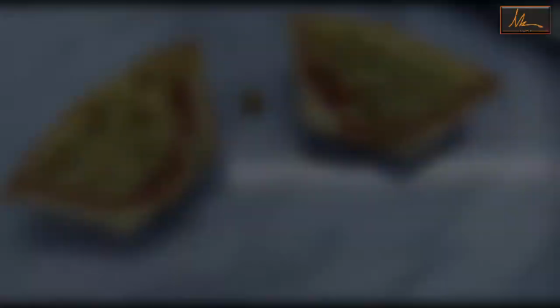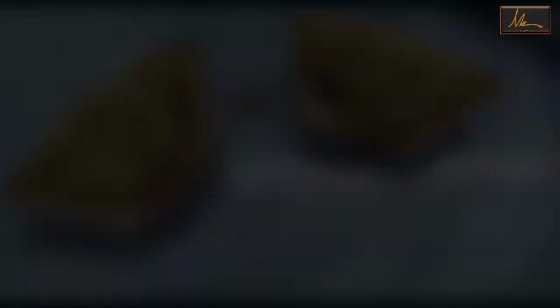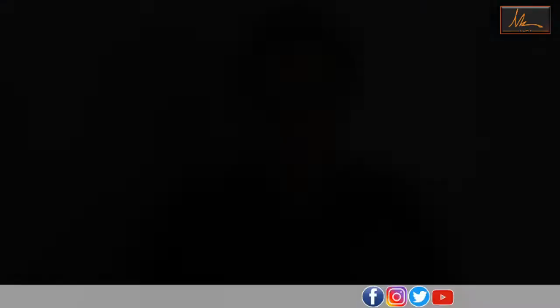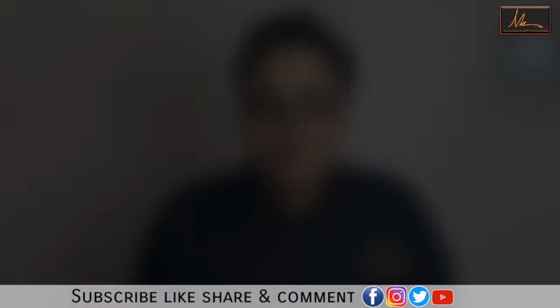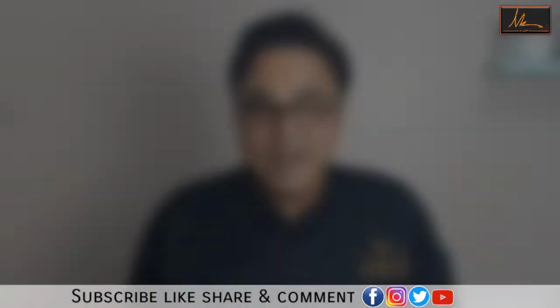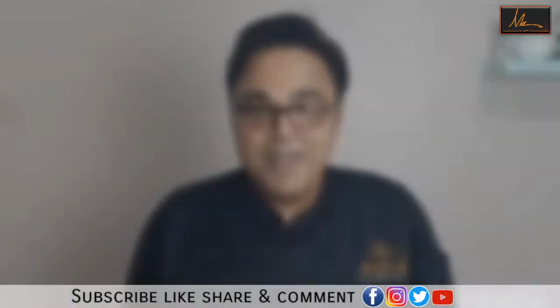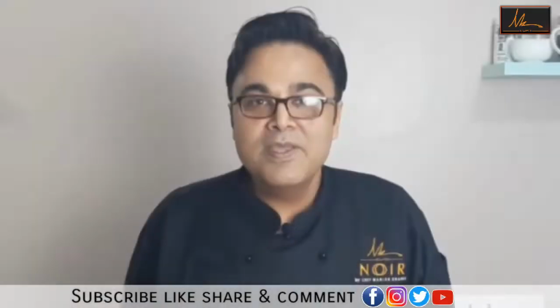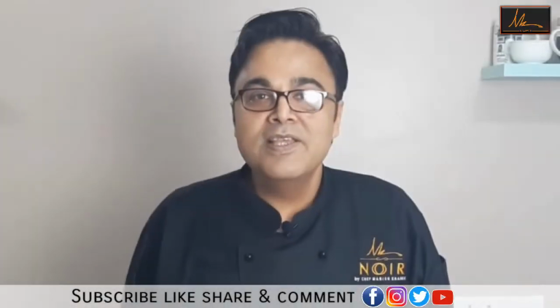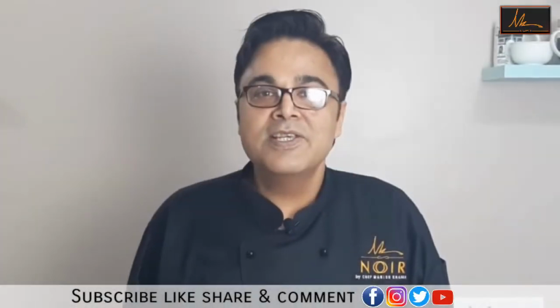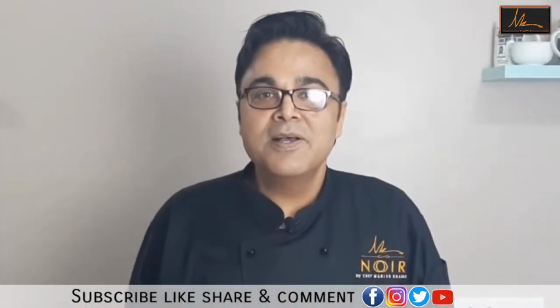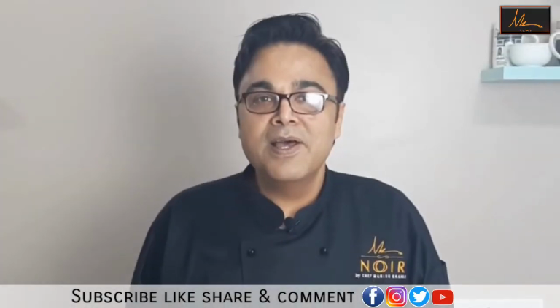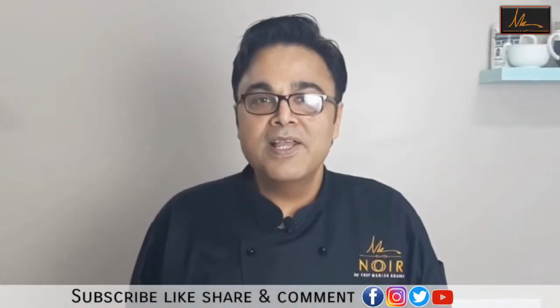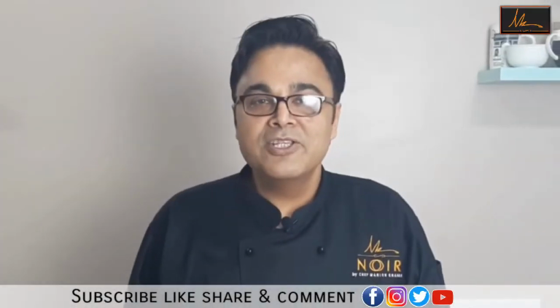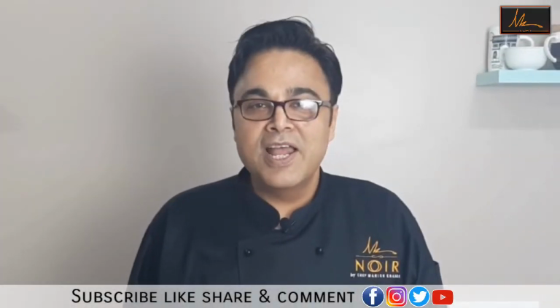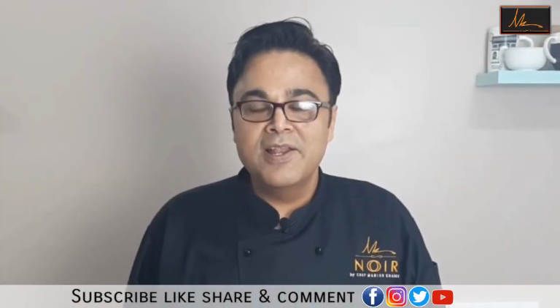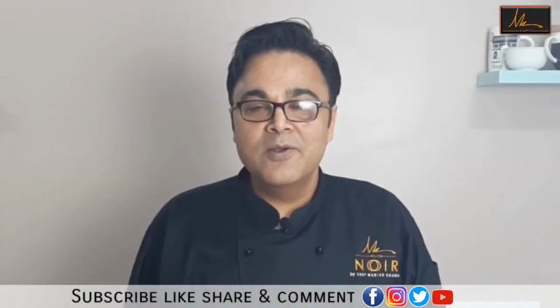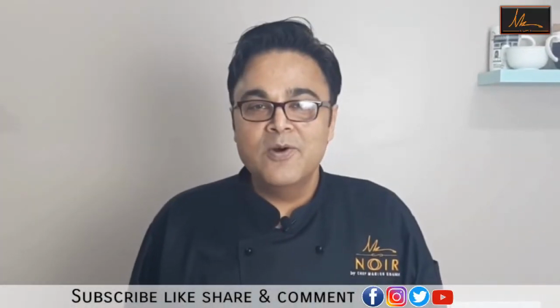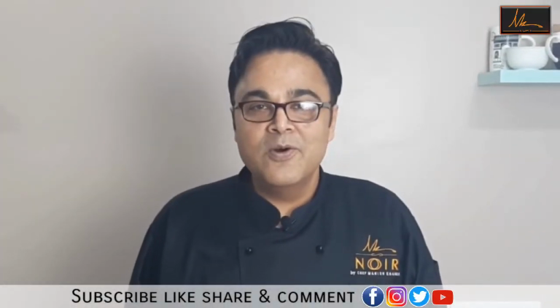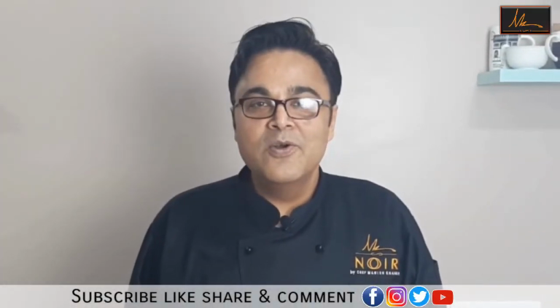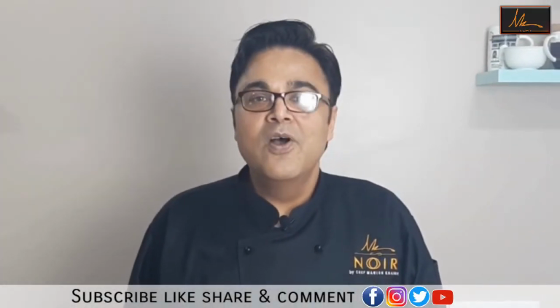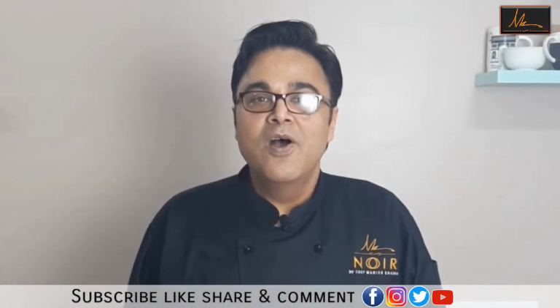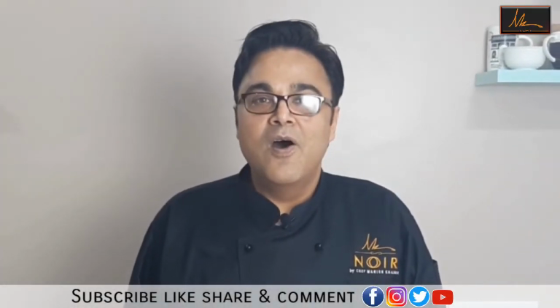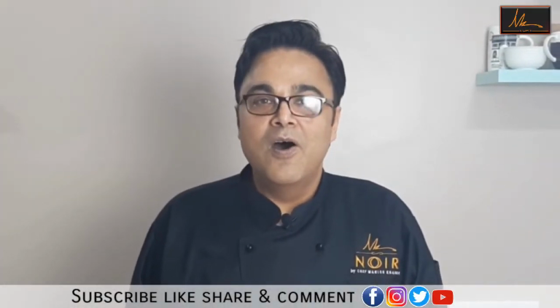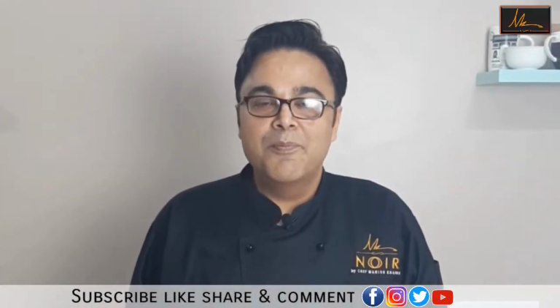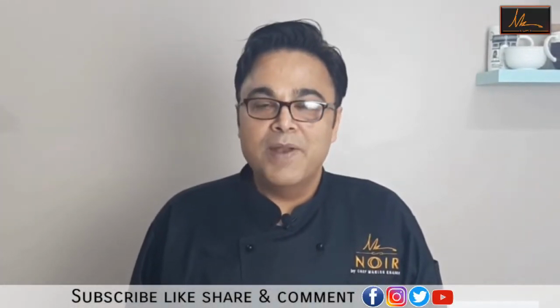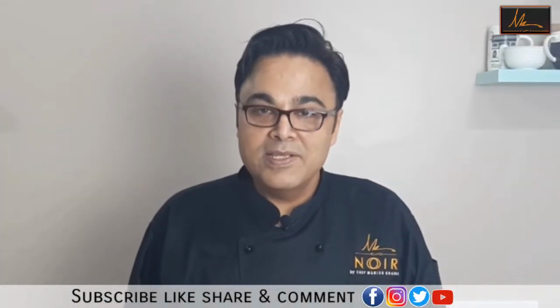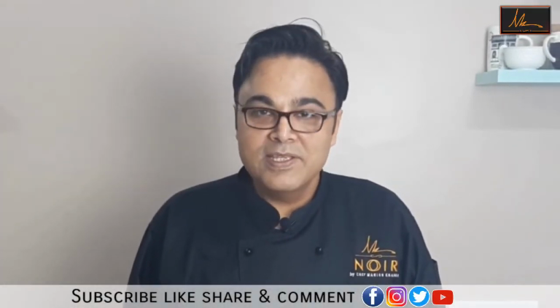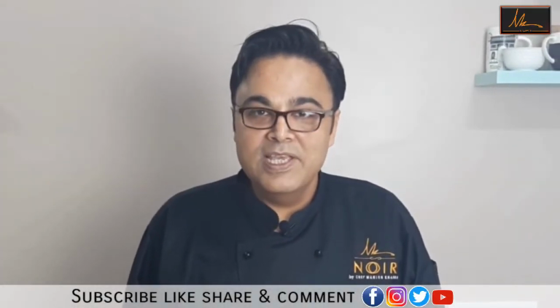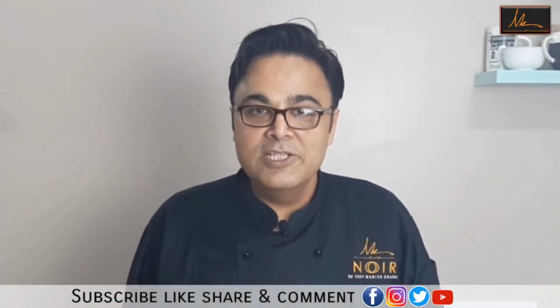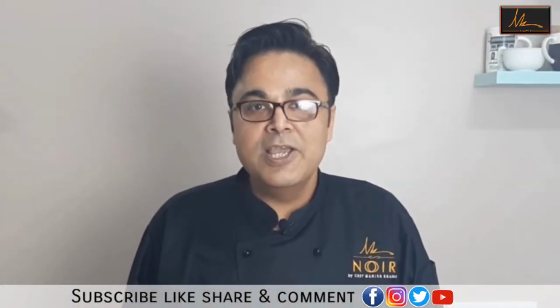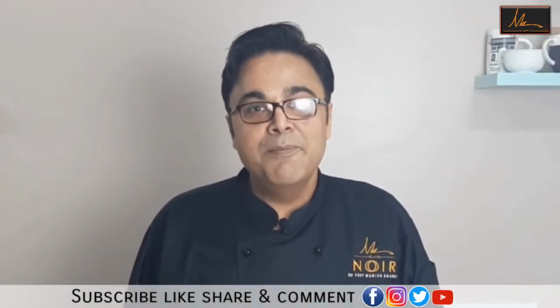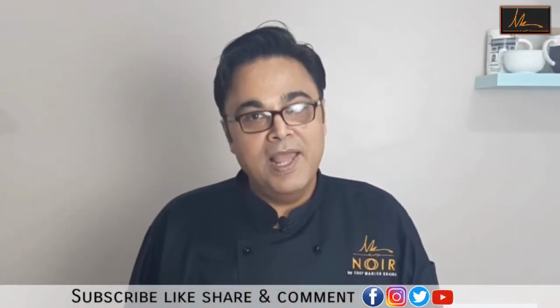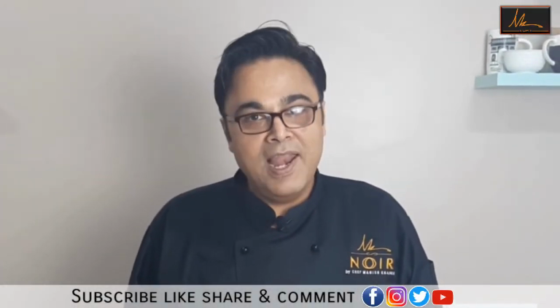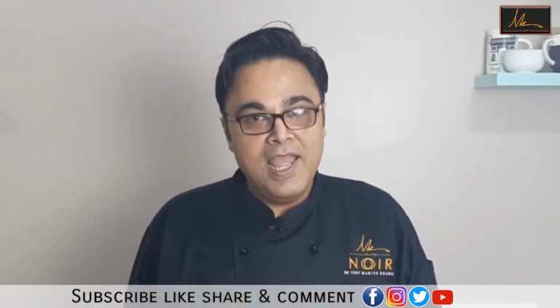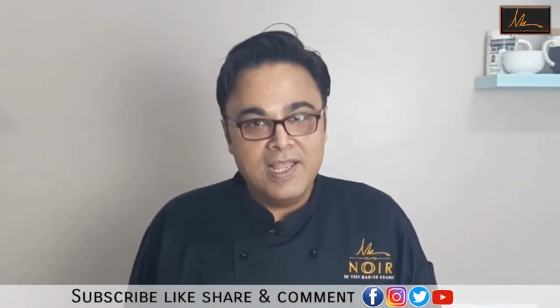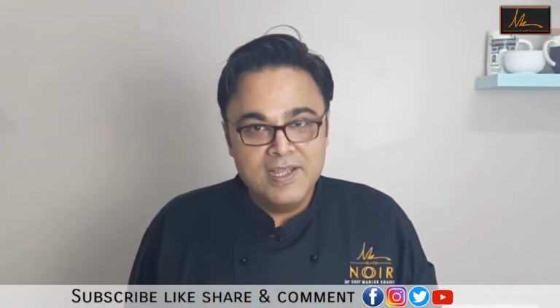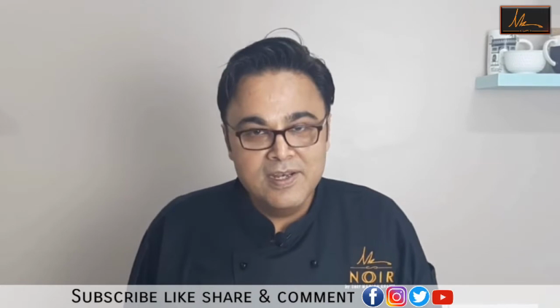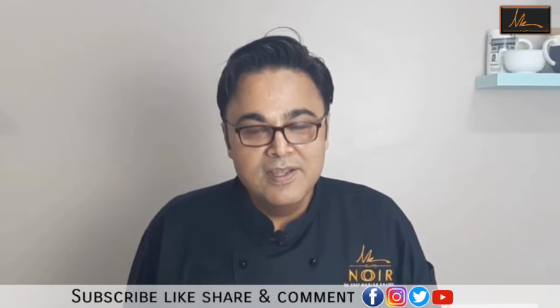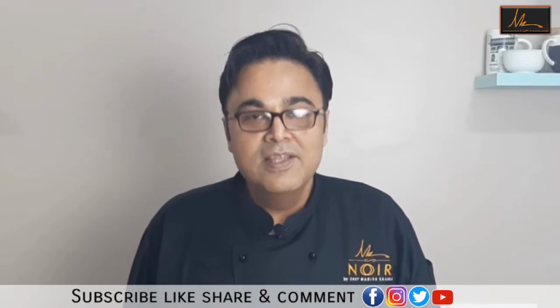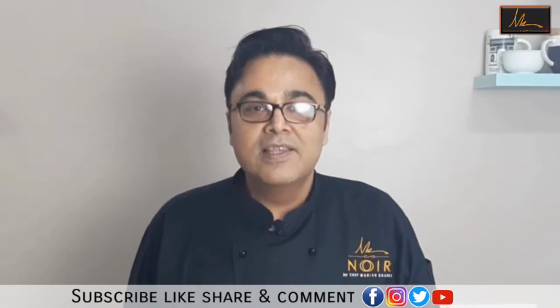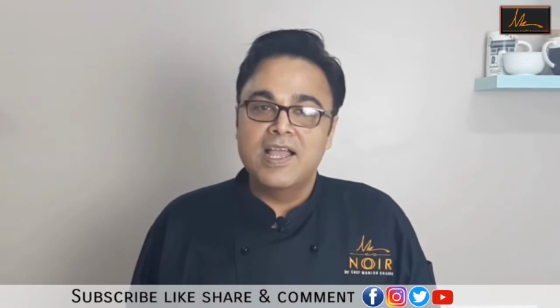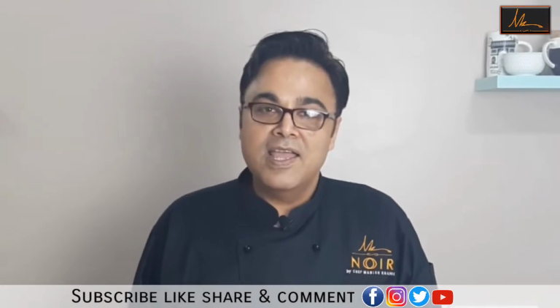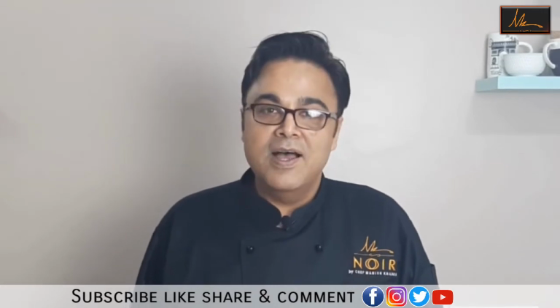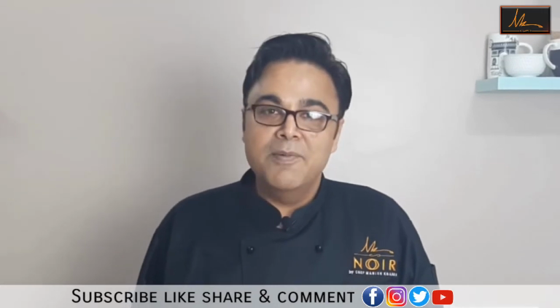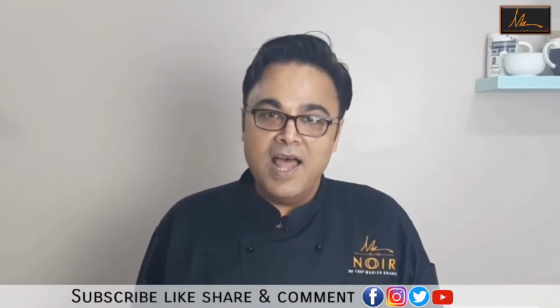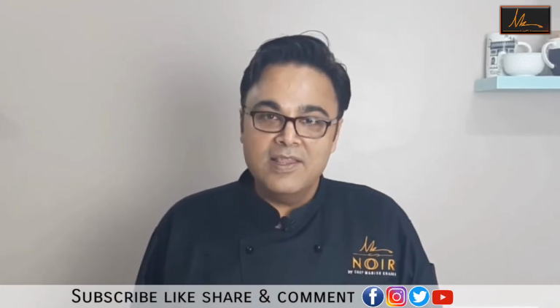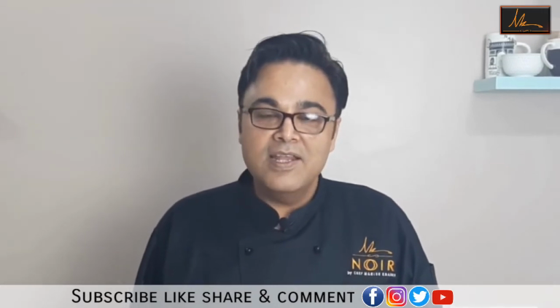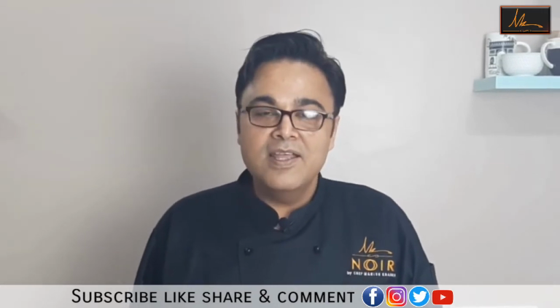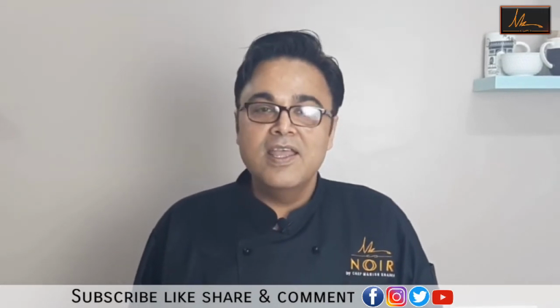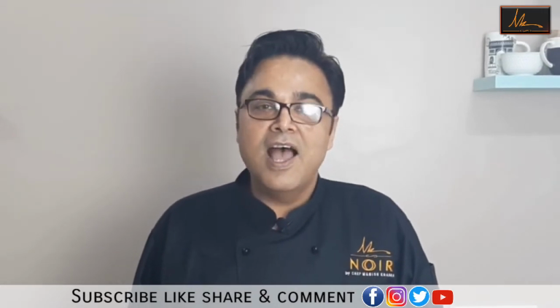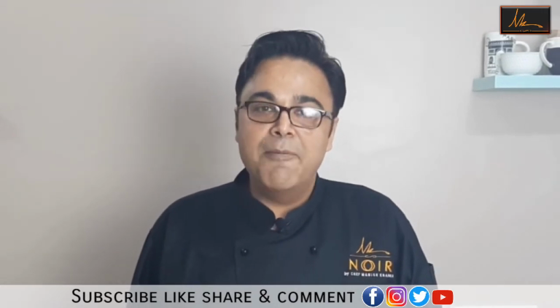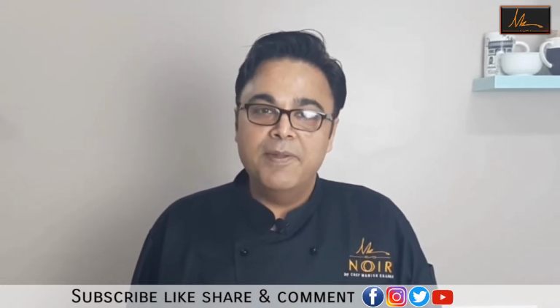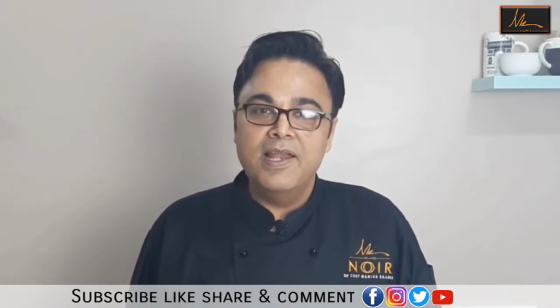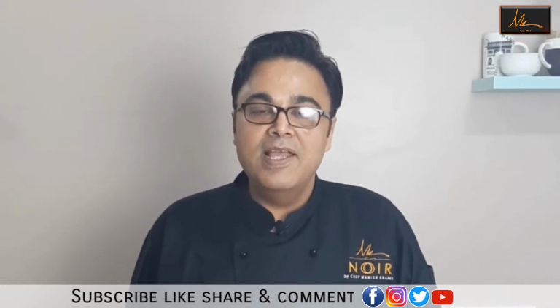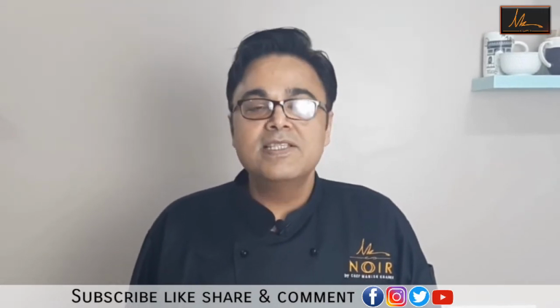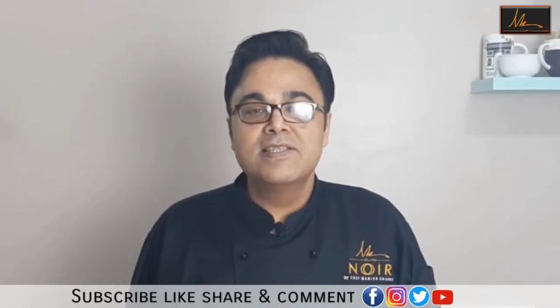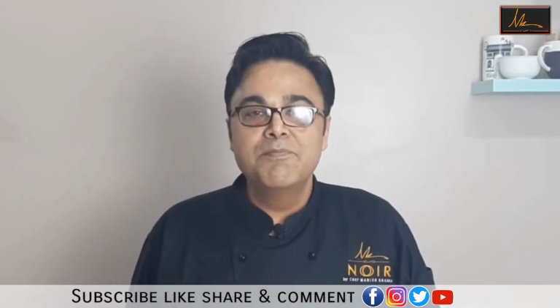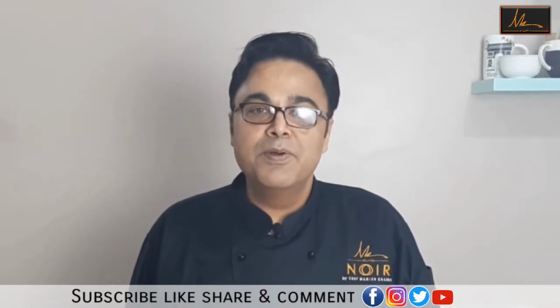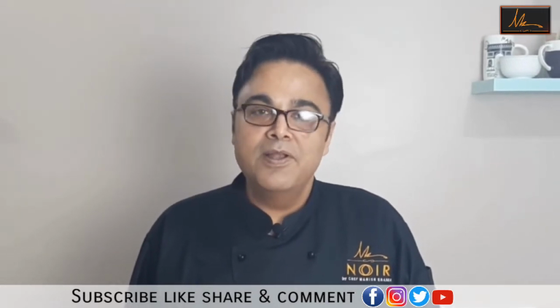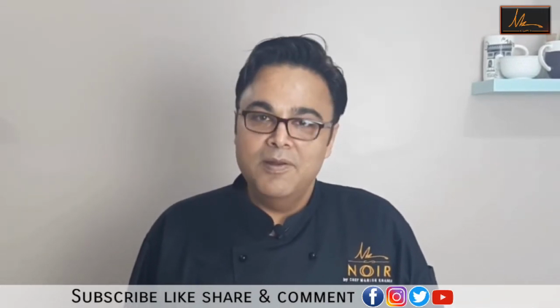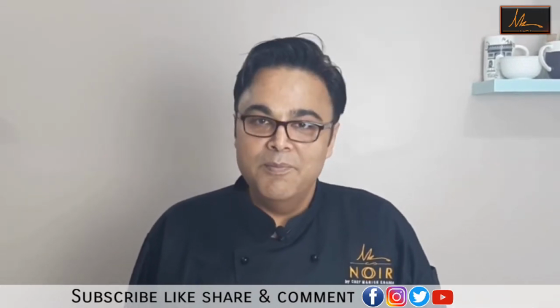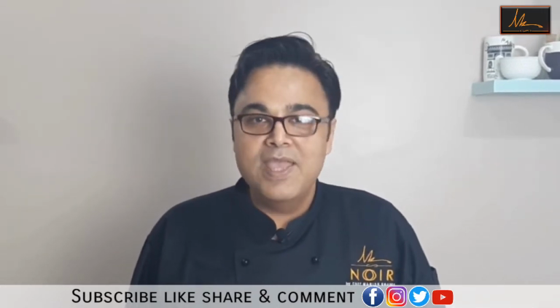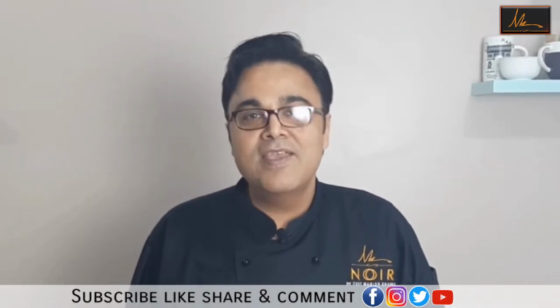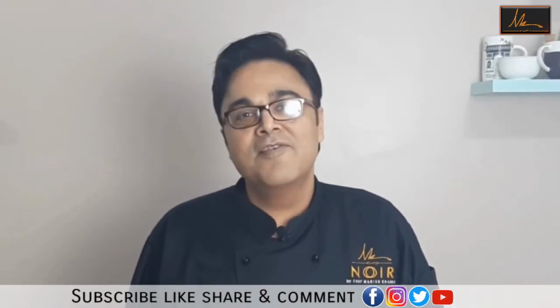Don't forget to subscribe to our channel and press the bell icon so that we will bring you simple baking recipes.